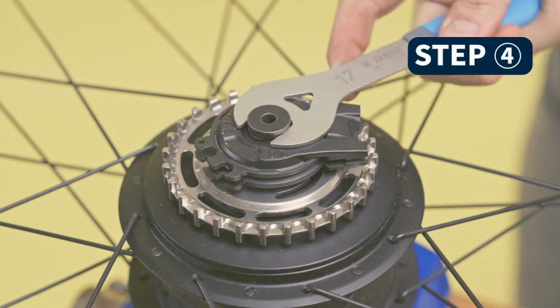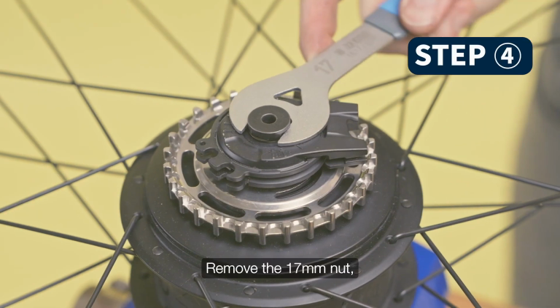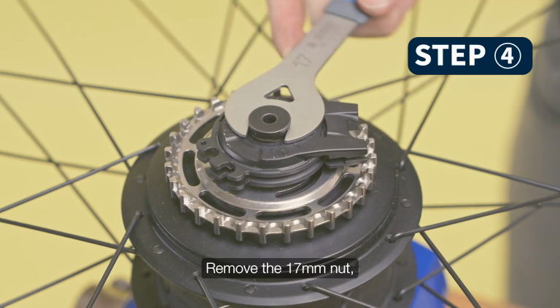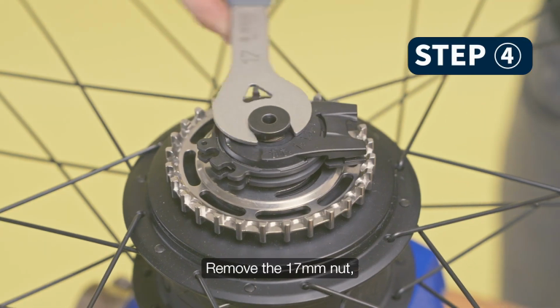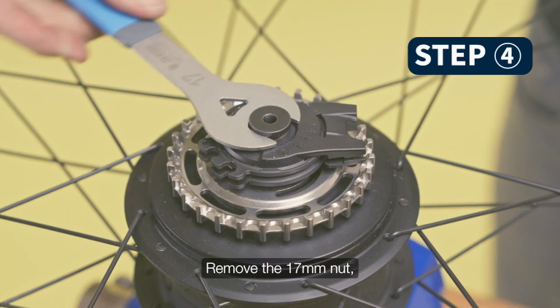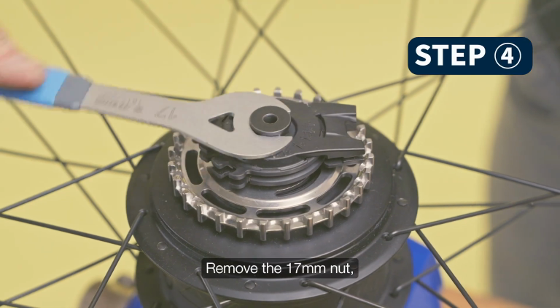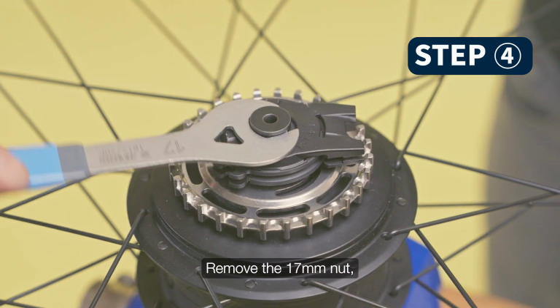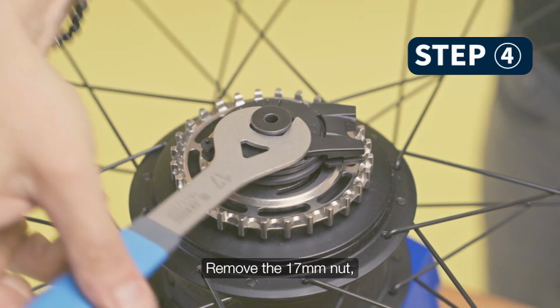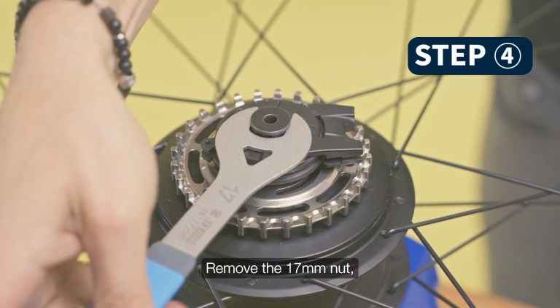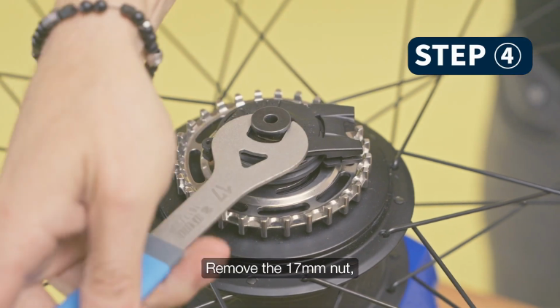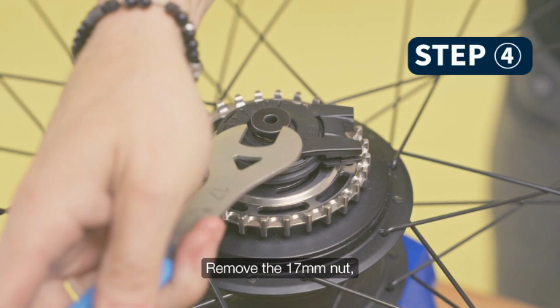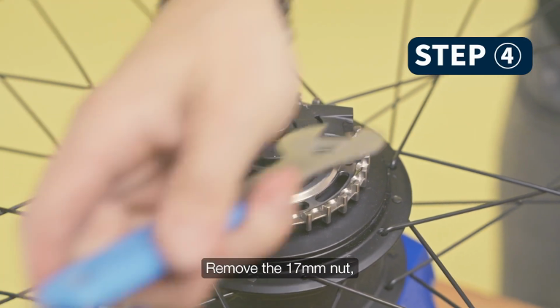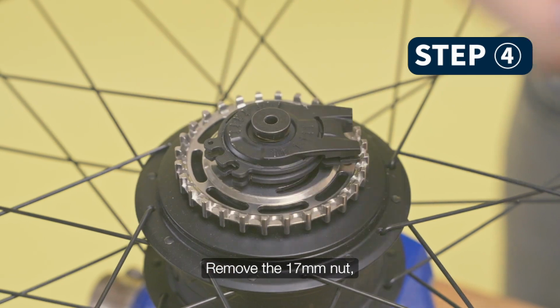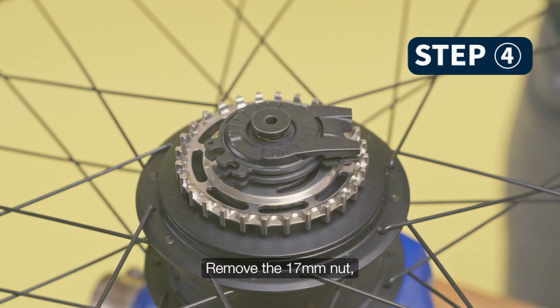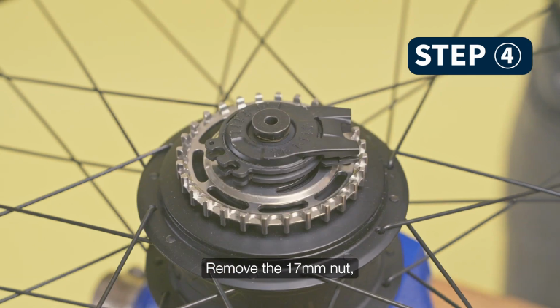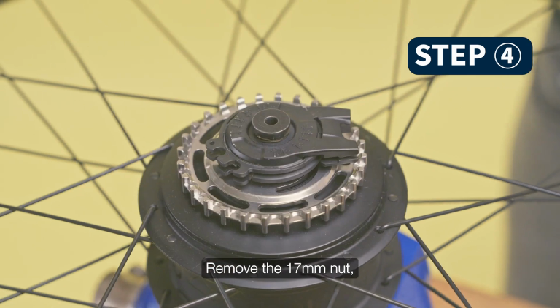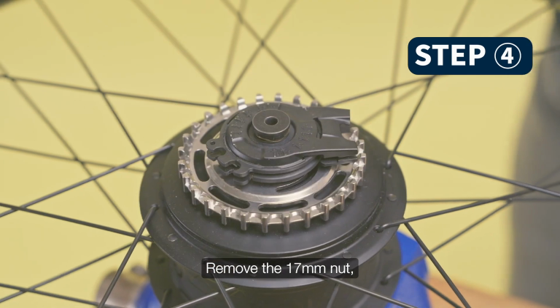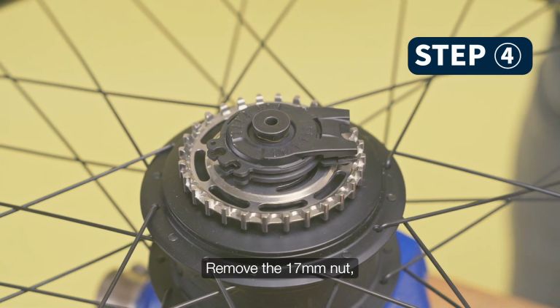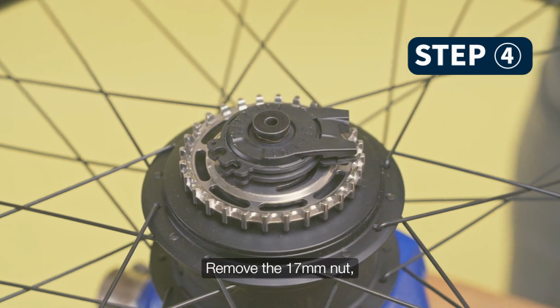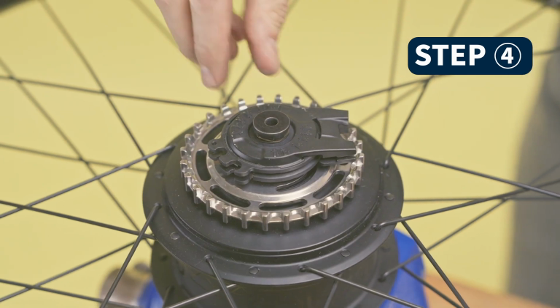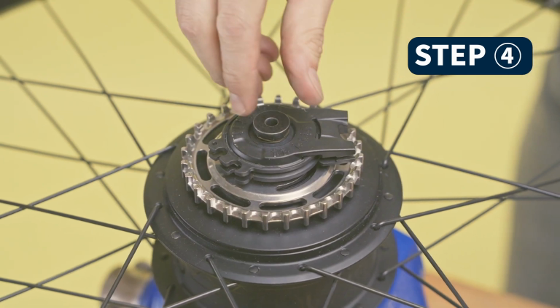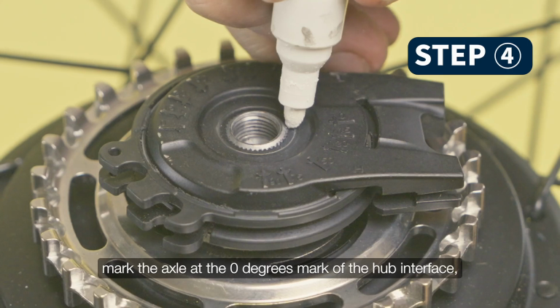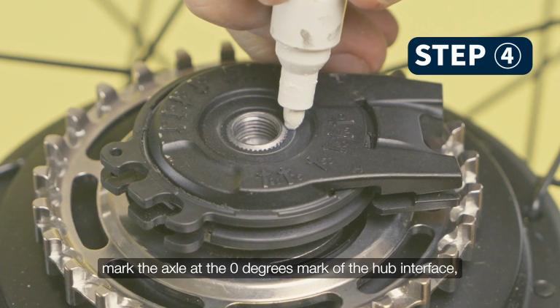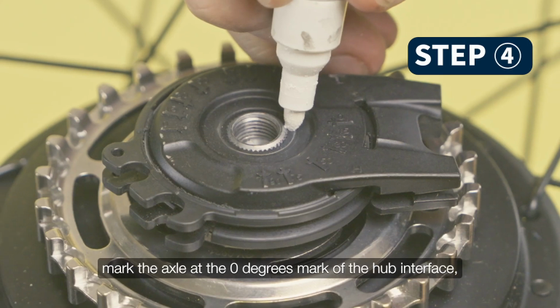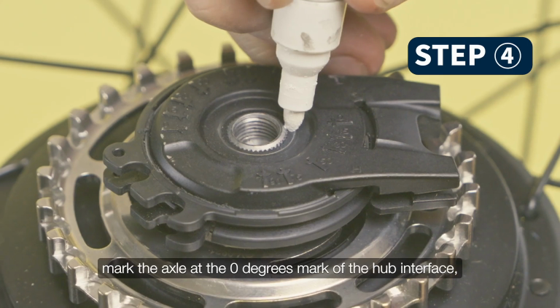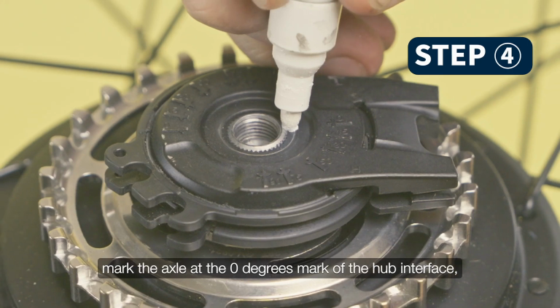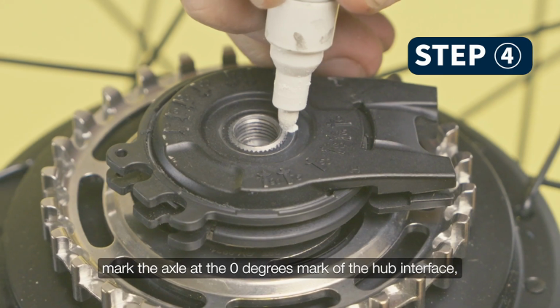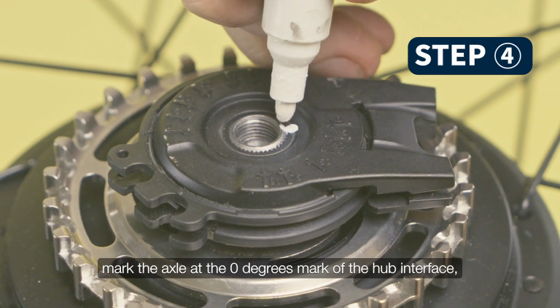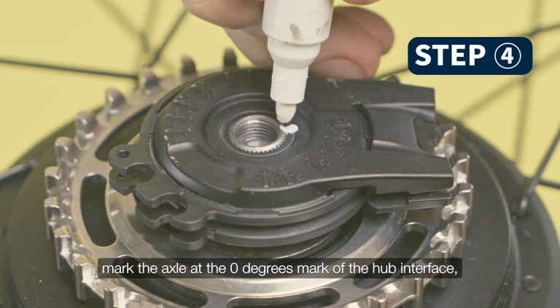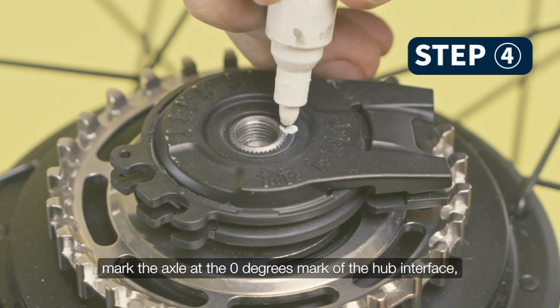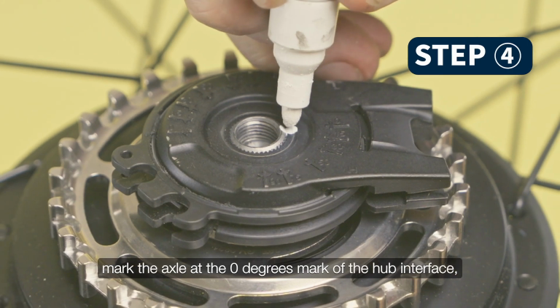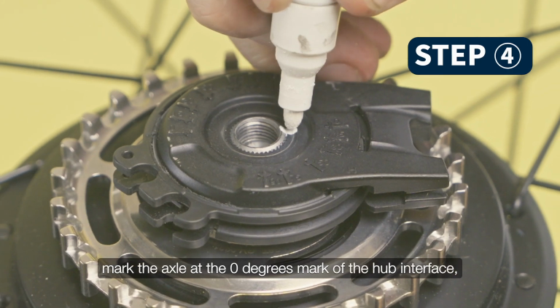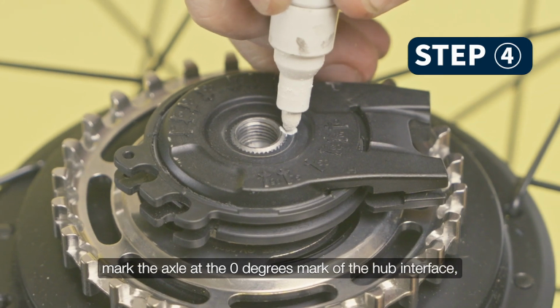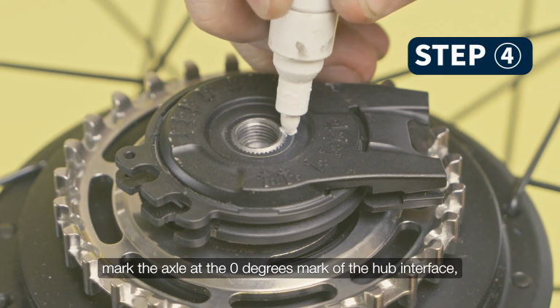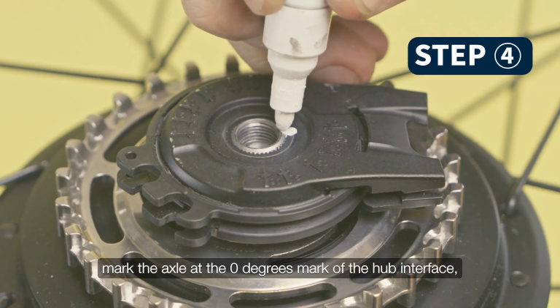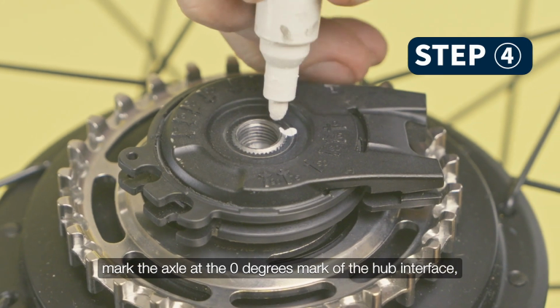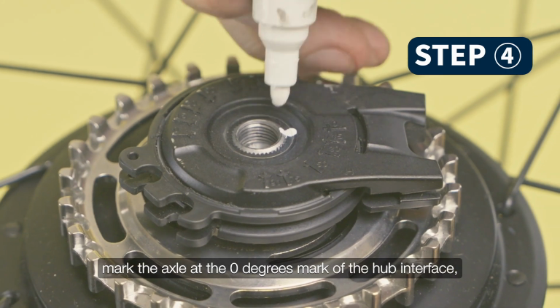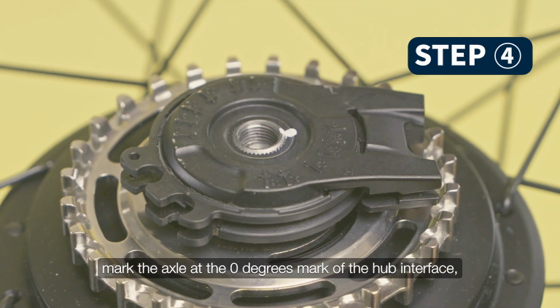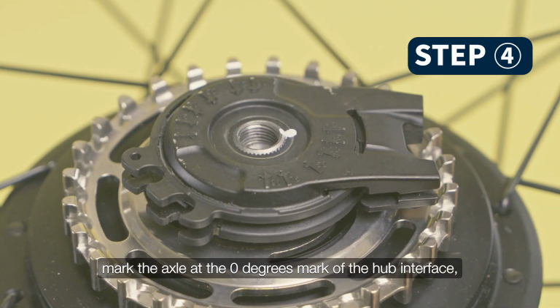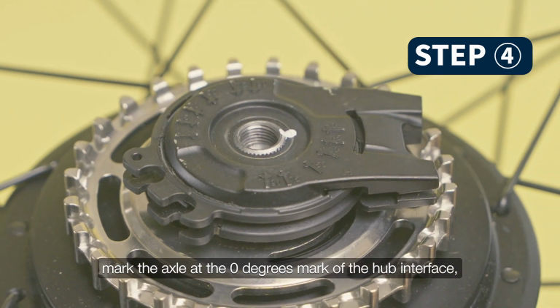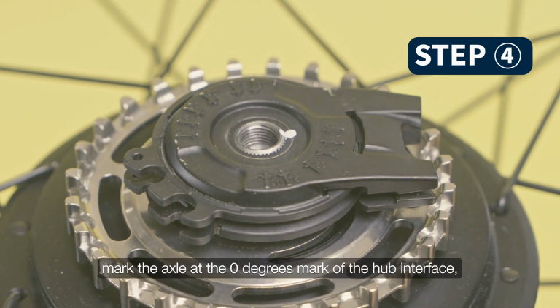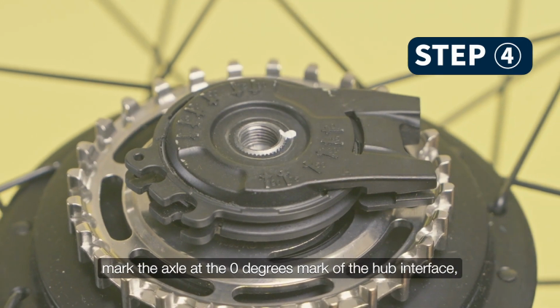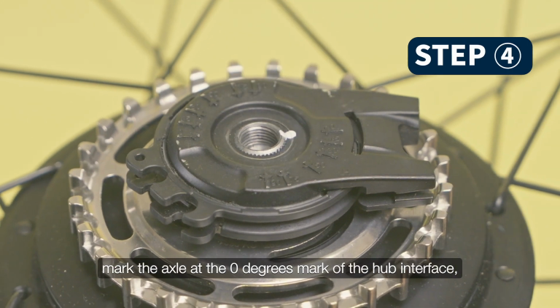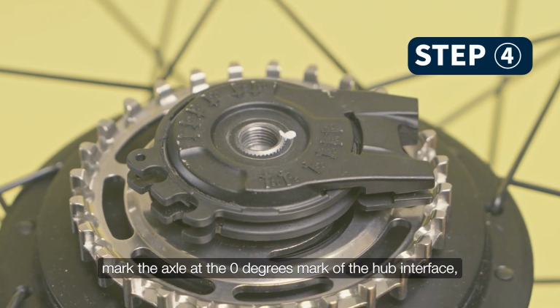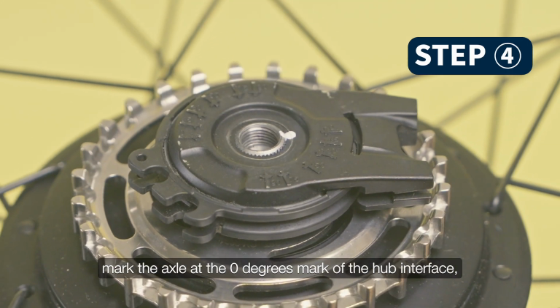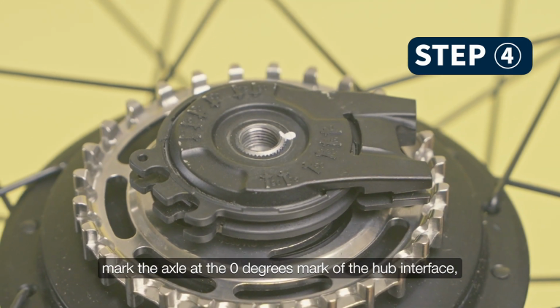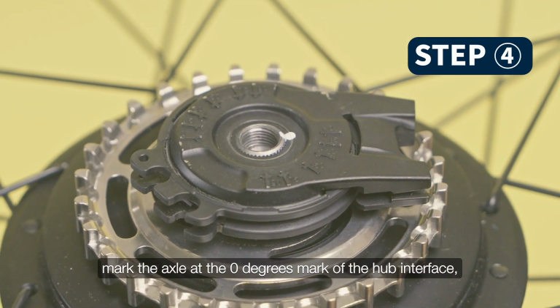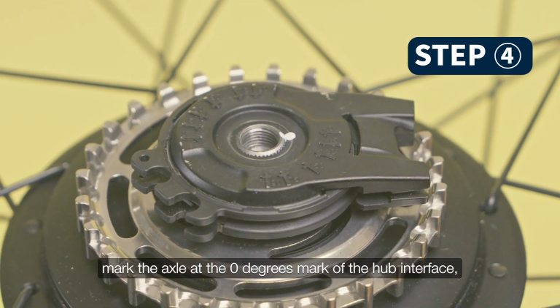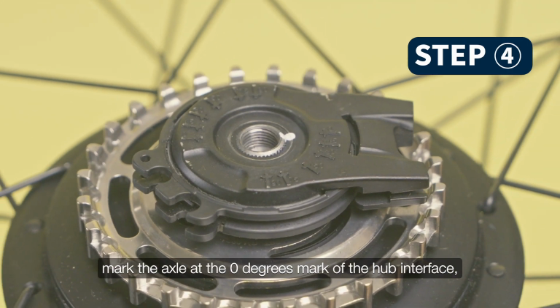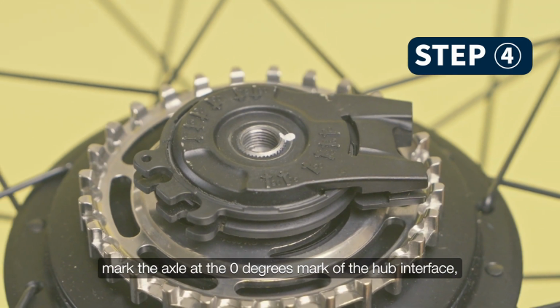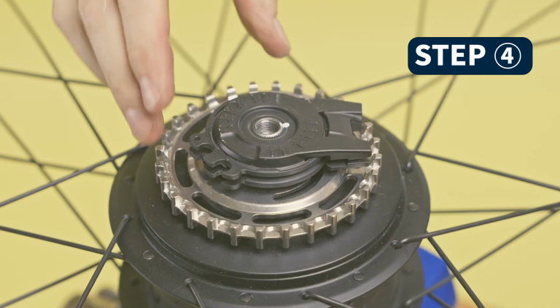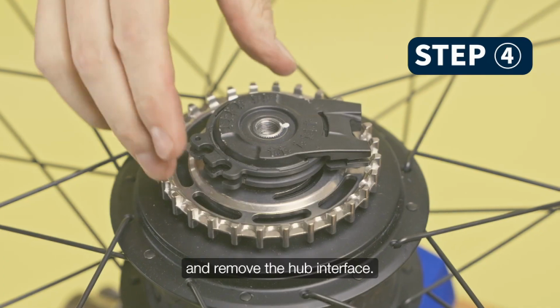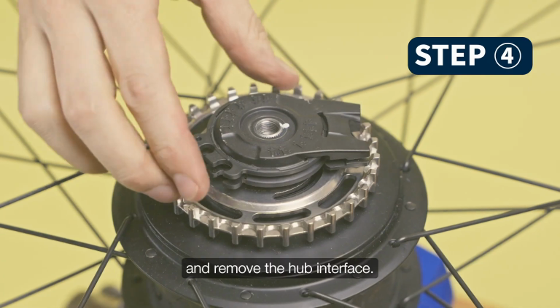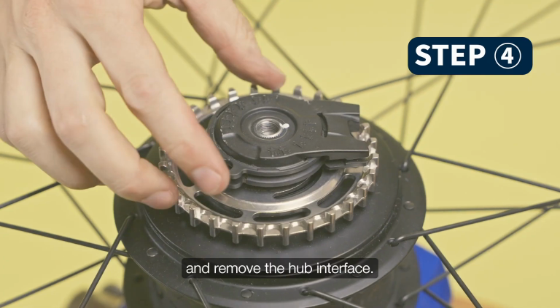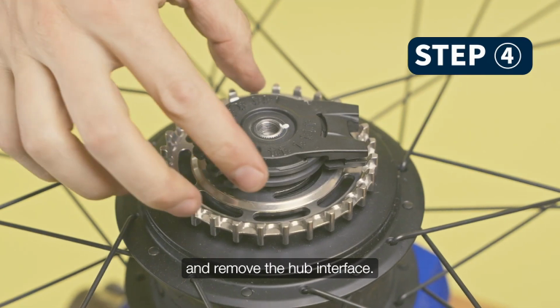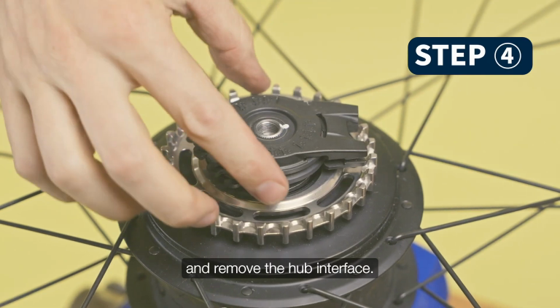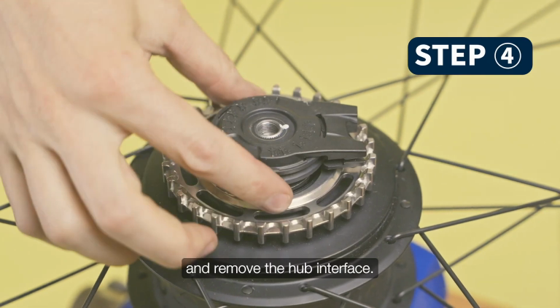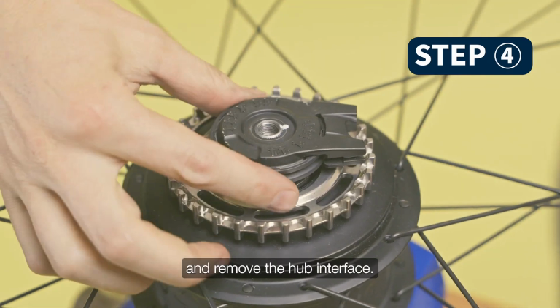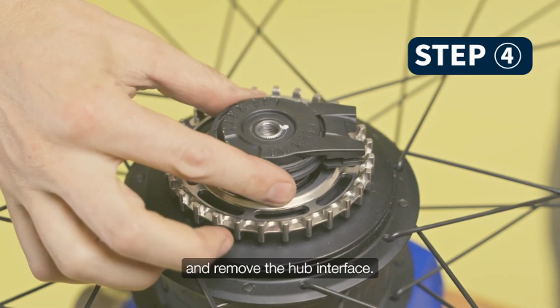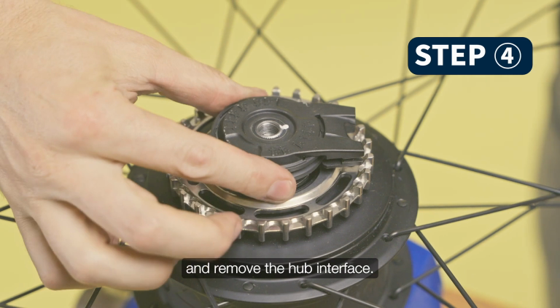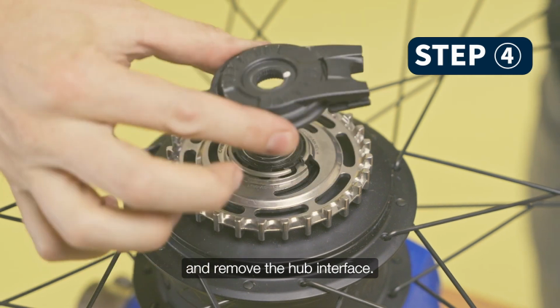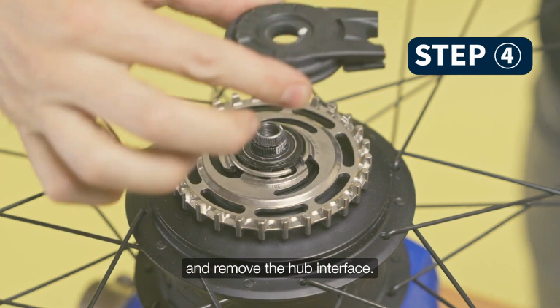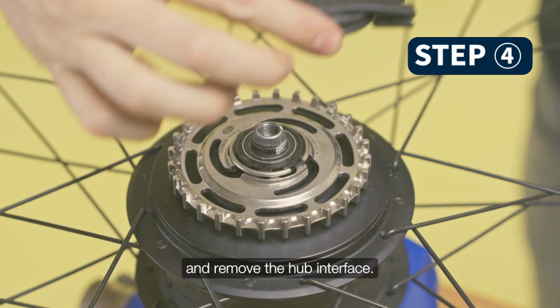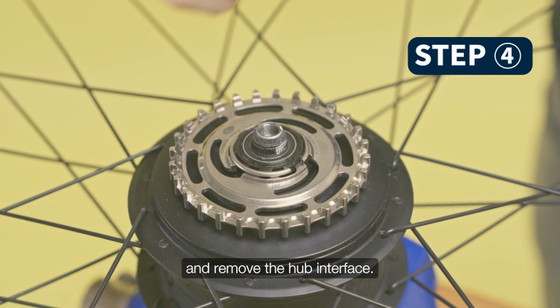Remove the 17mm nut. Mark the axle at the 0 degrees mark of the hub interface, then remove the hub interface.